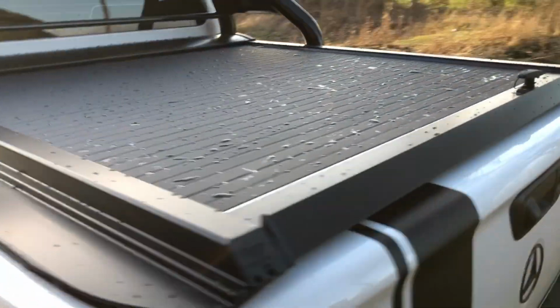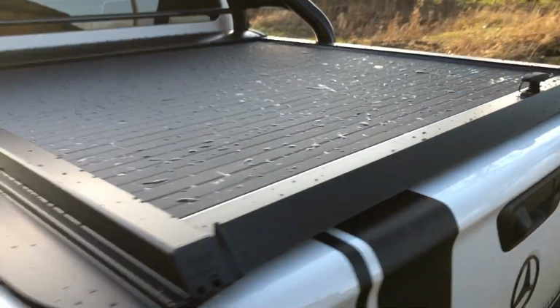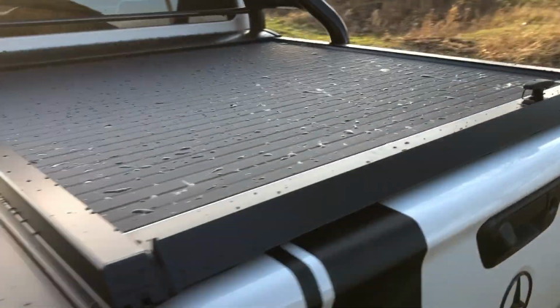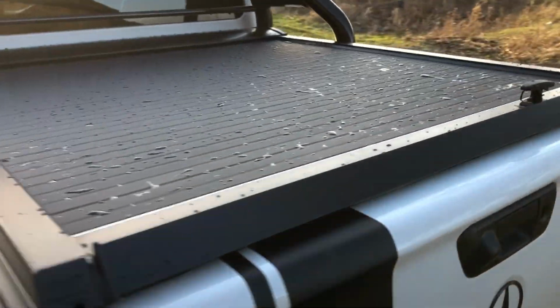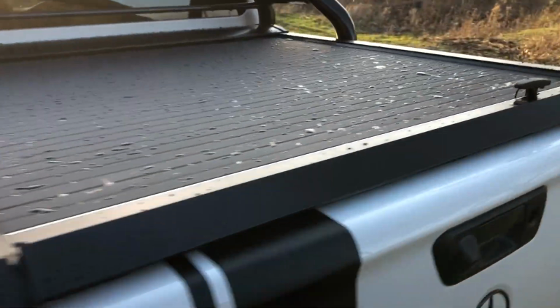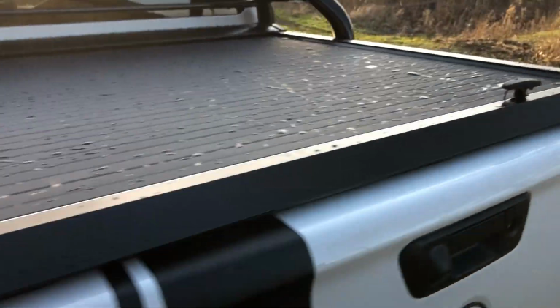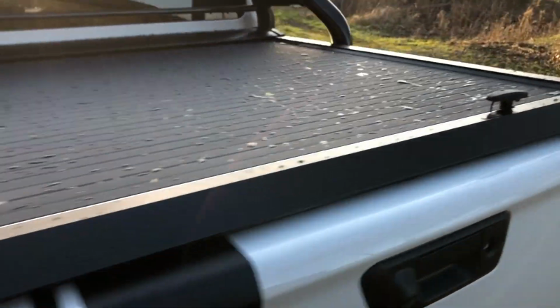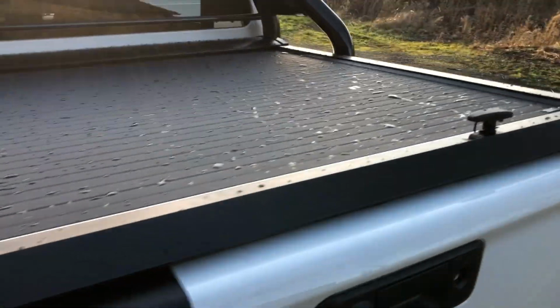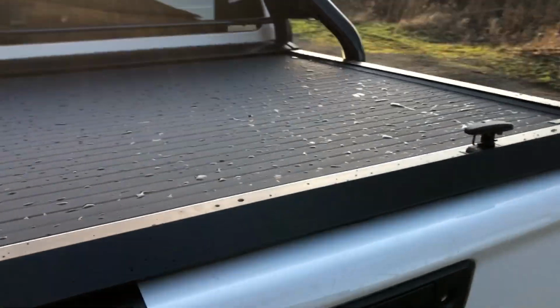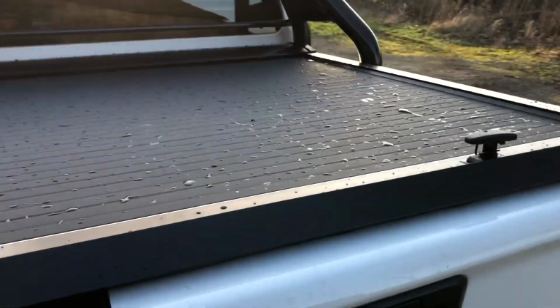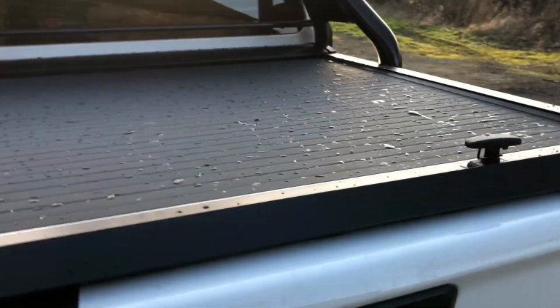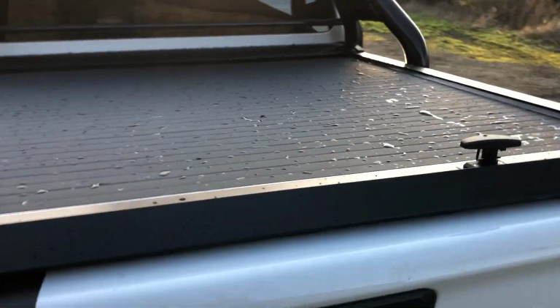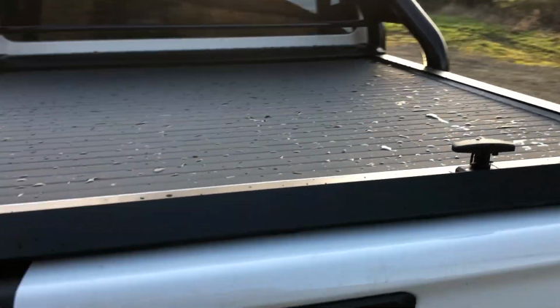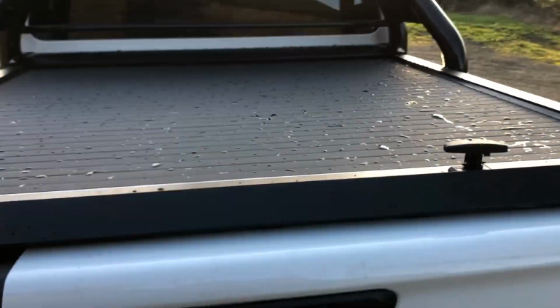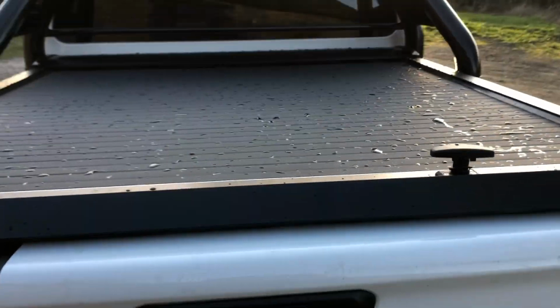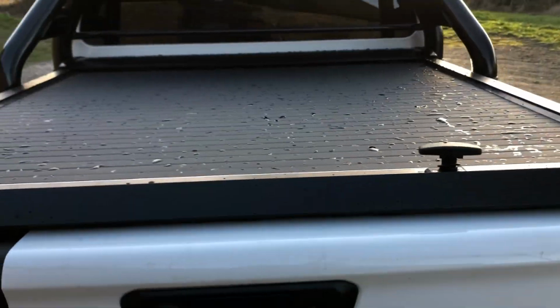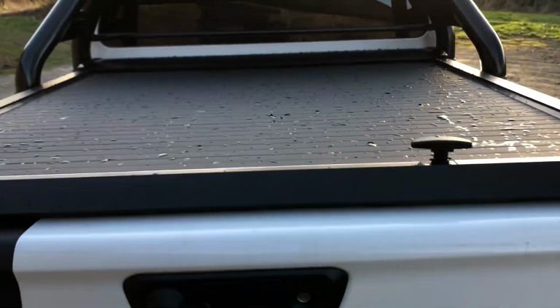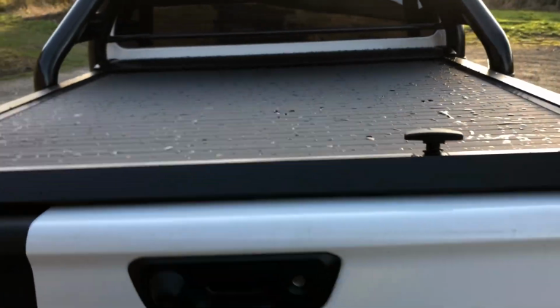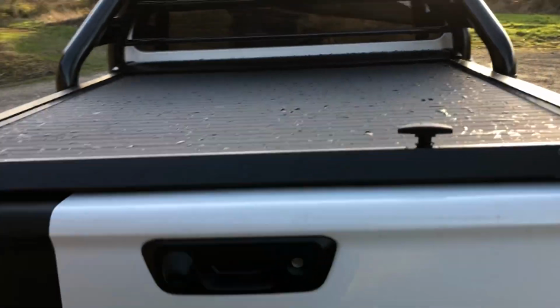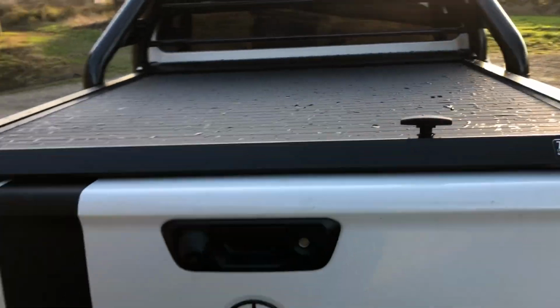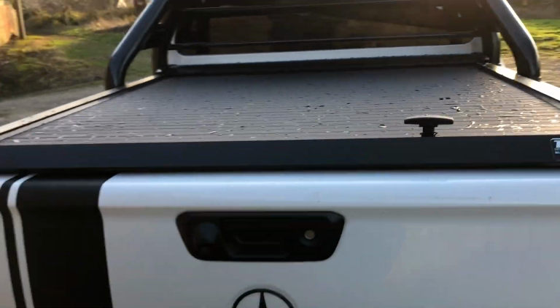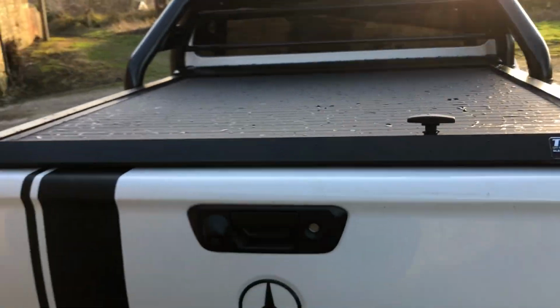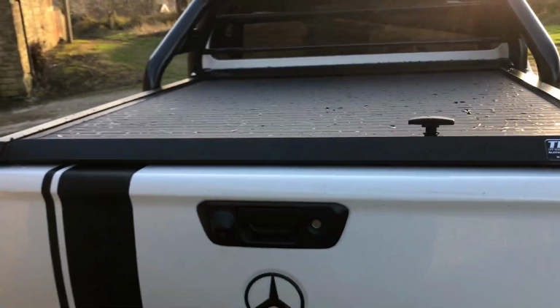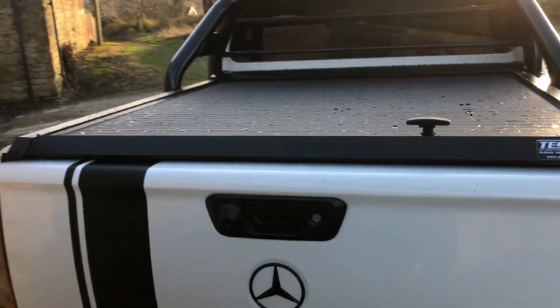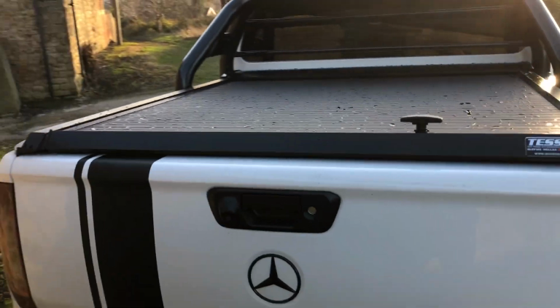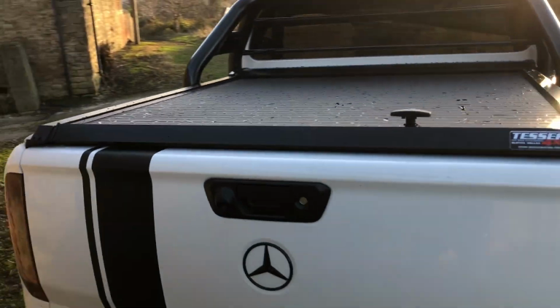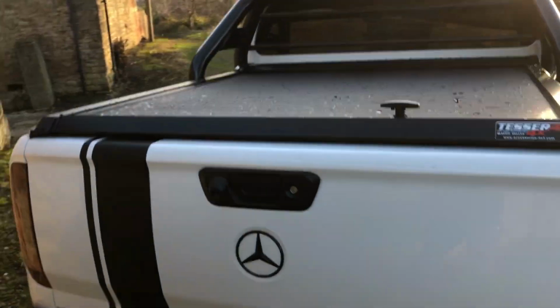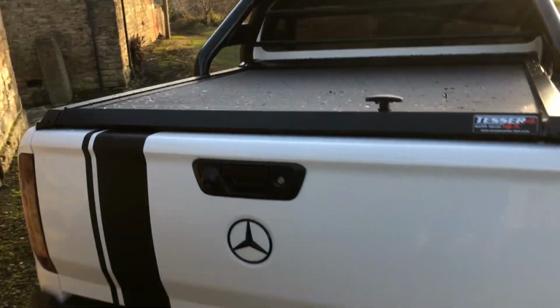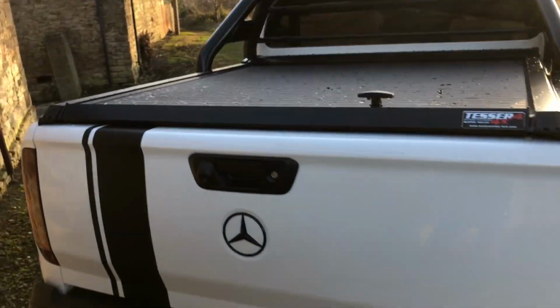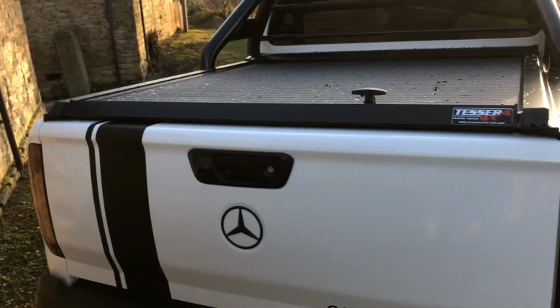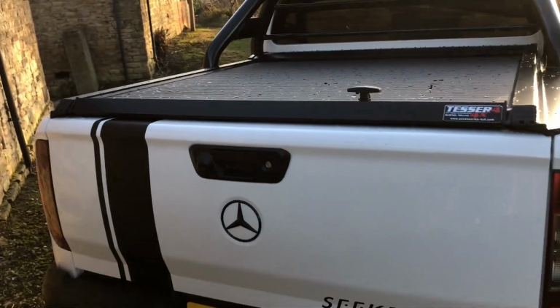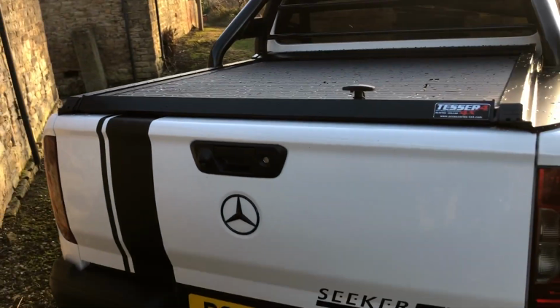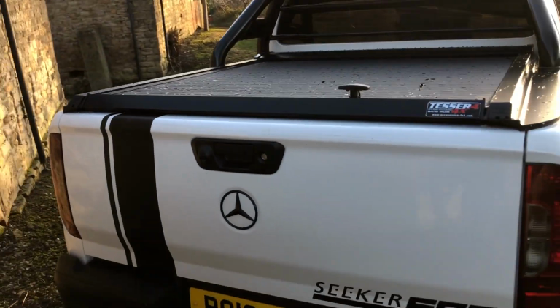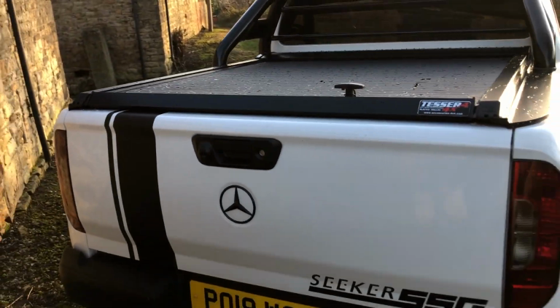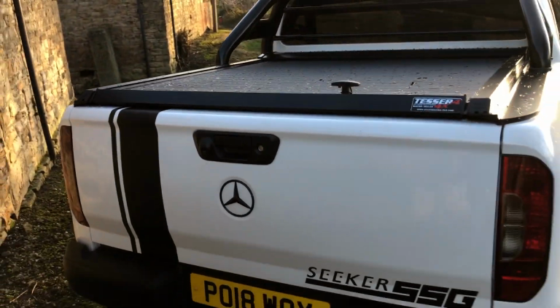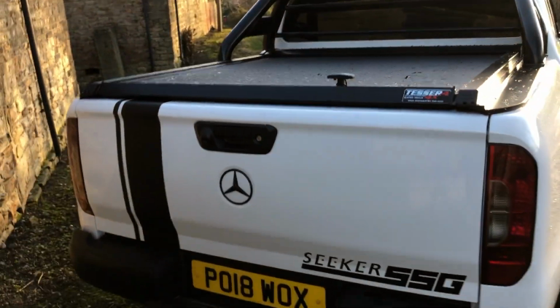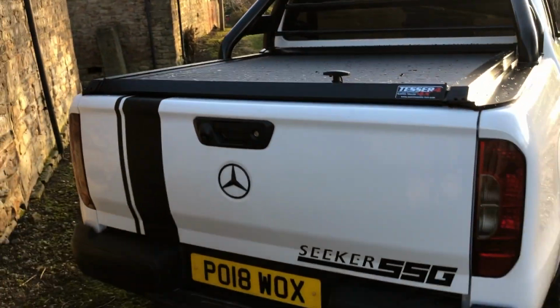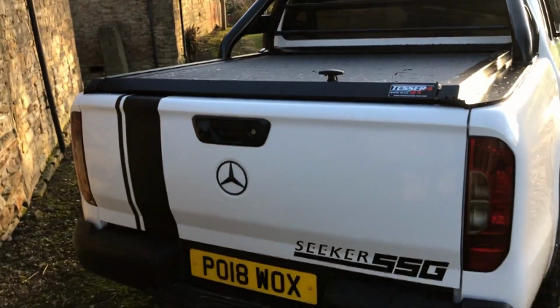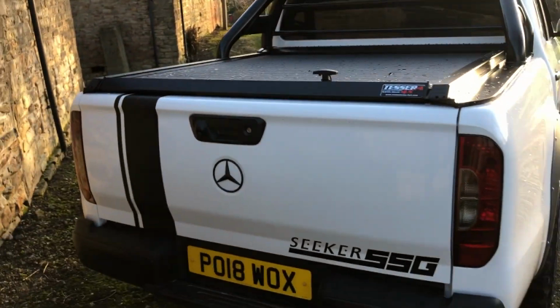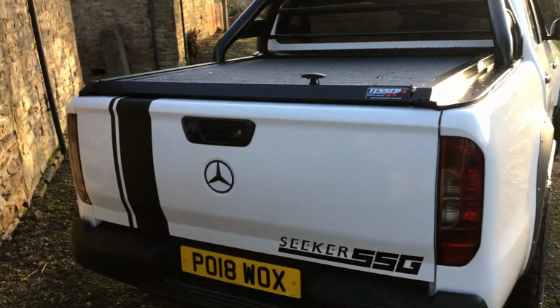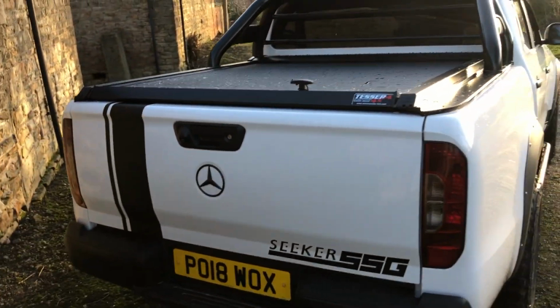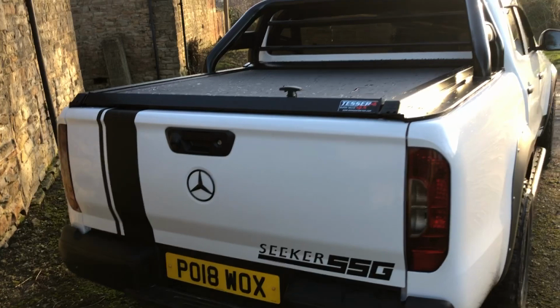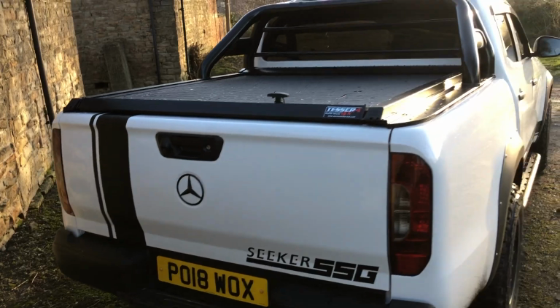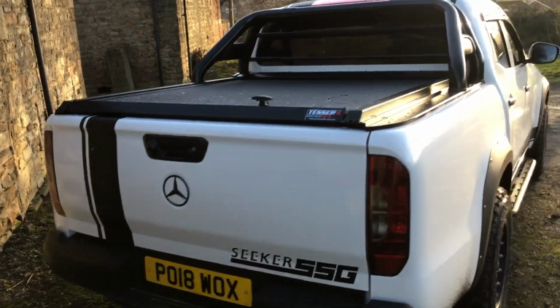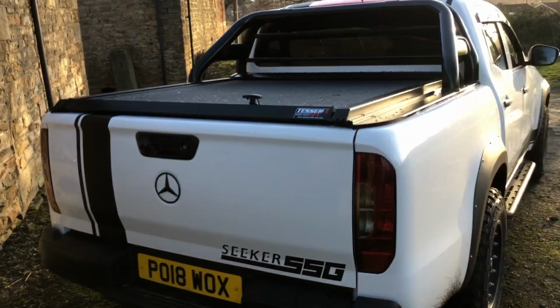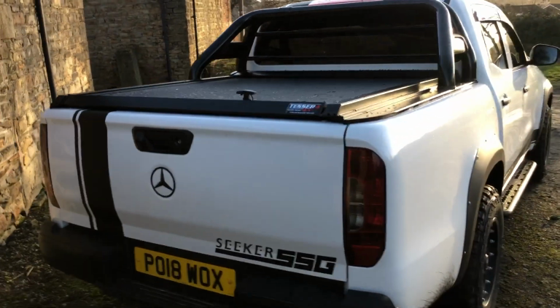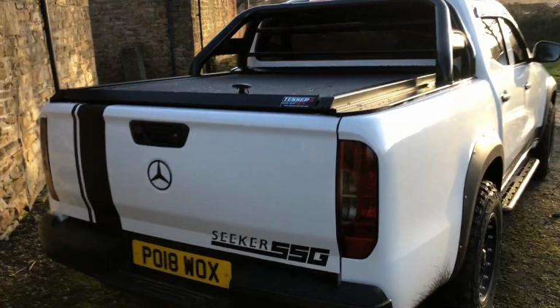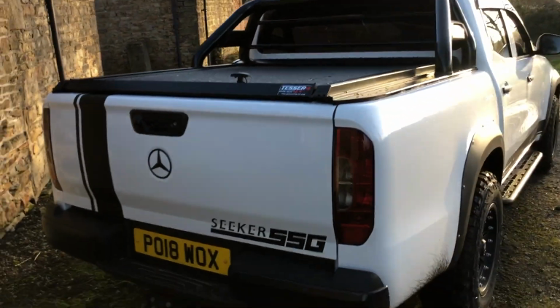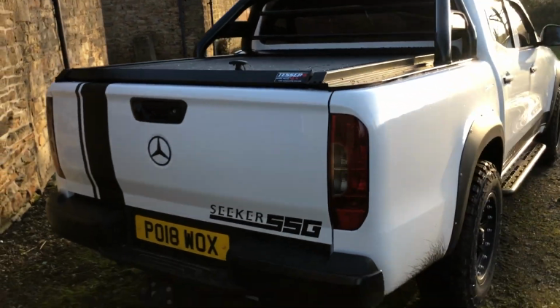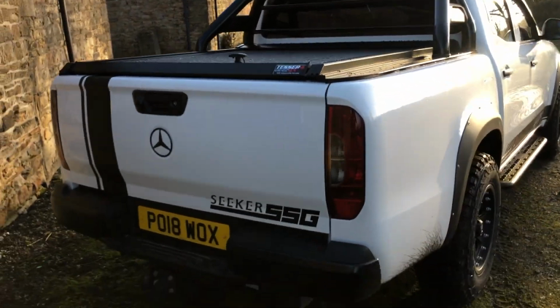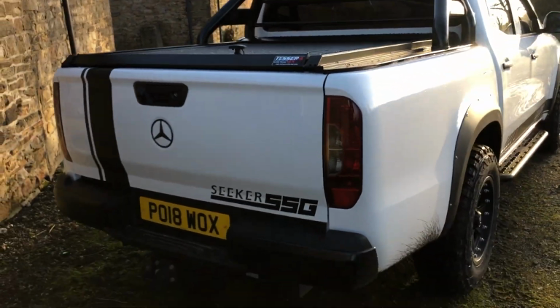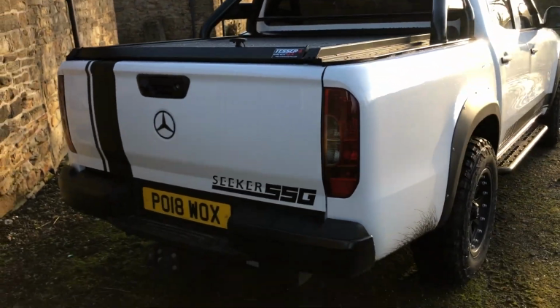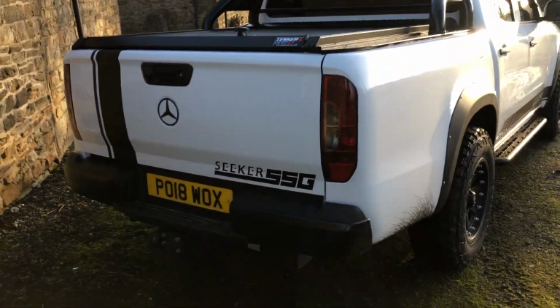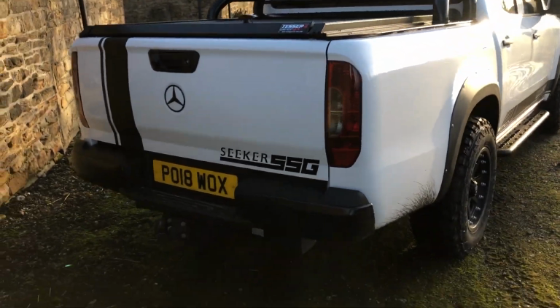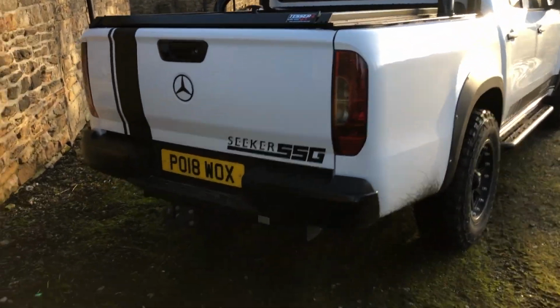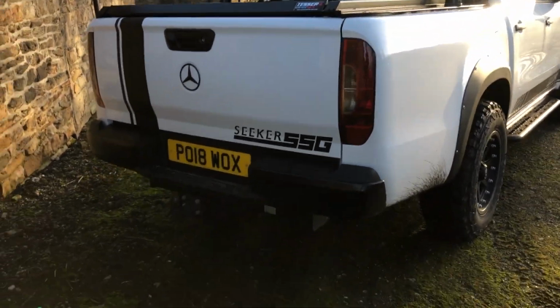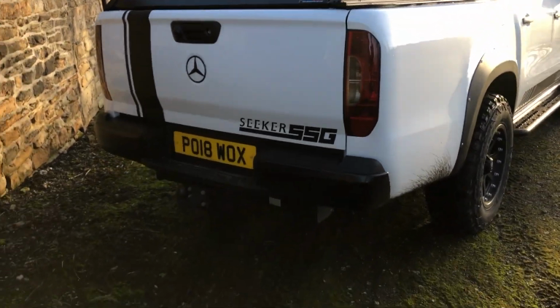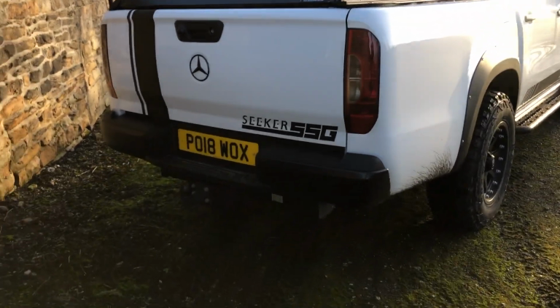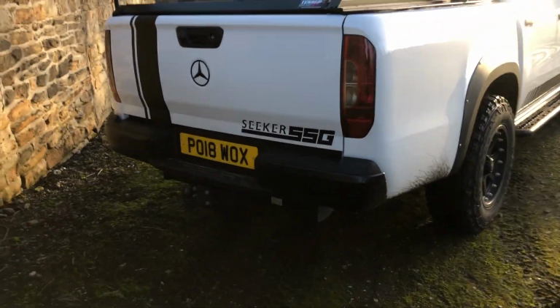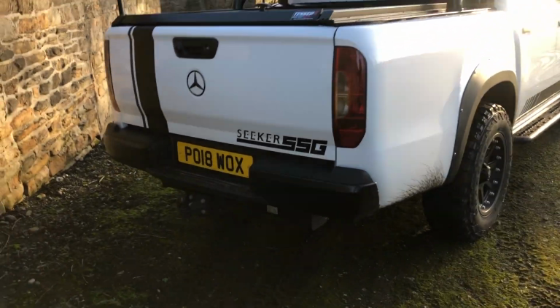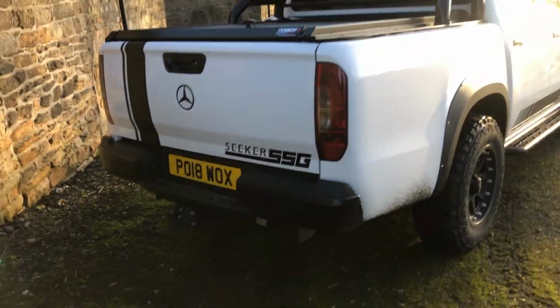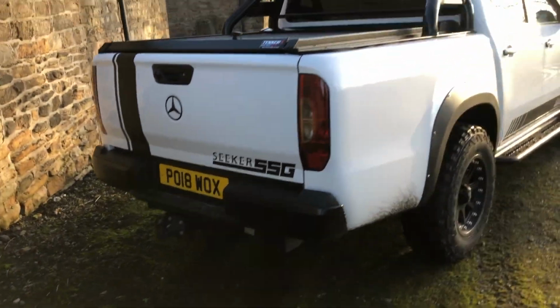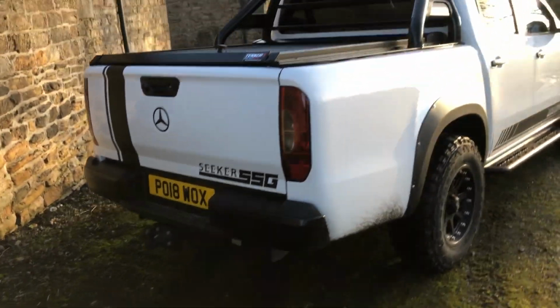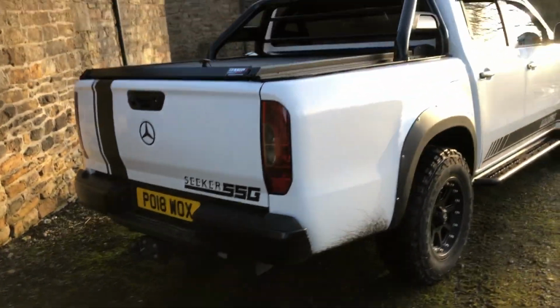This is a Tesla — absolutely gobsmacking rock and roll bed cover. They're £1,350 plus fitted, and let me tell you, the Mountain Top hasn't got nothing on this. So full black pack, tote pack.